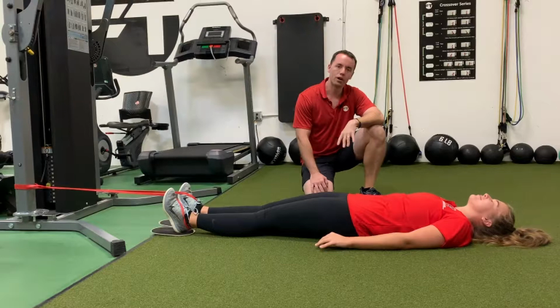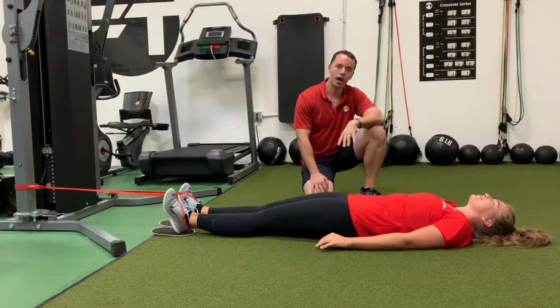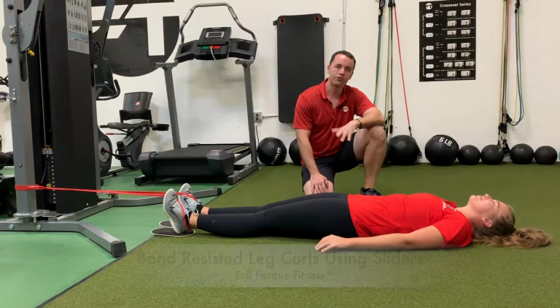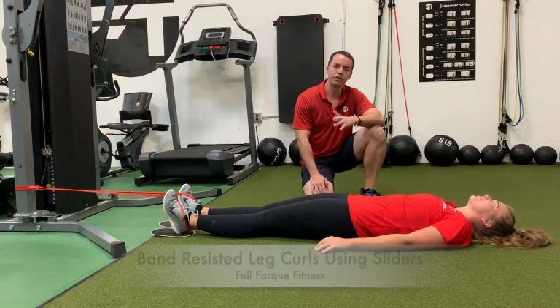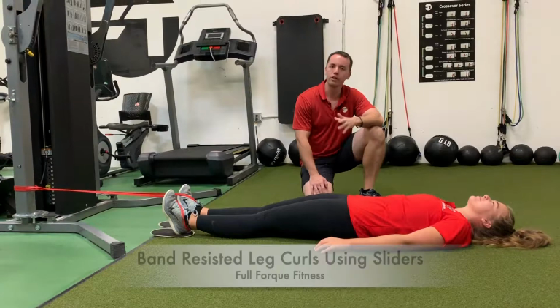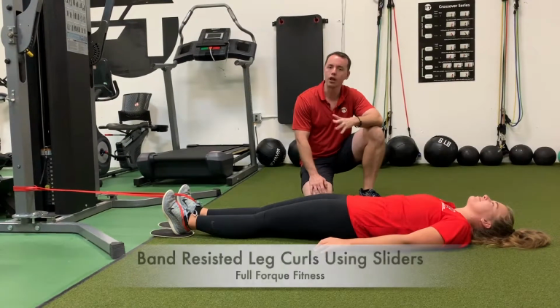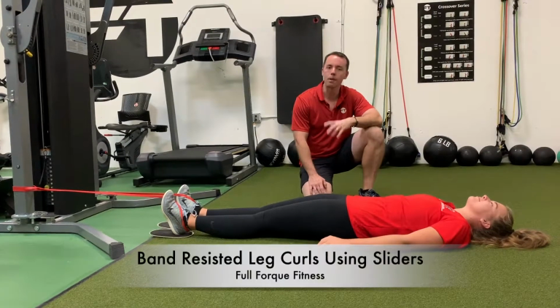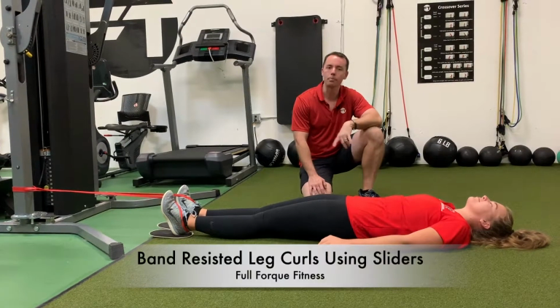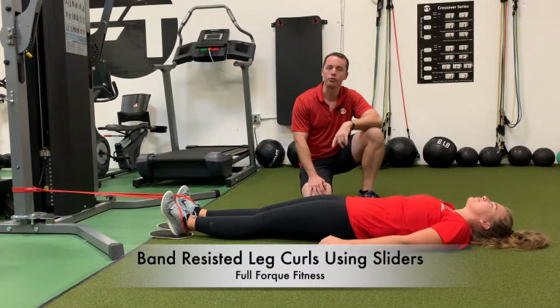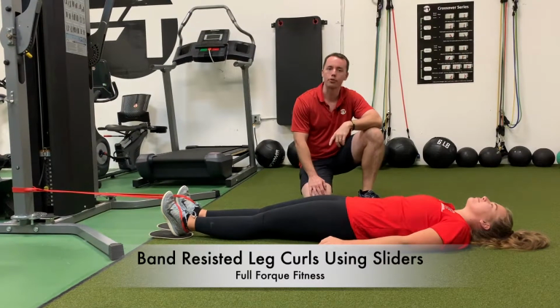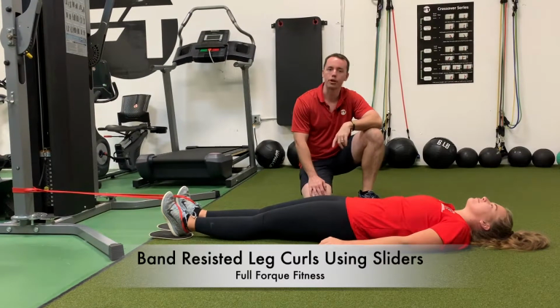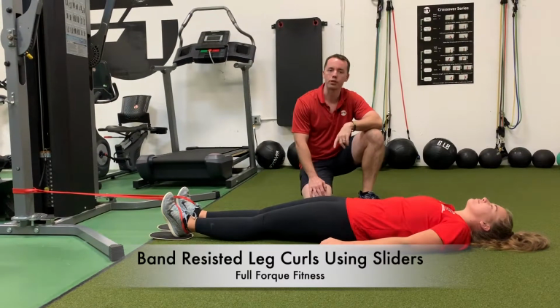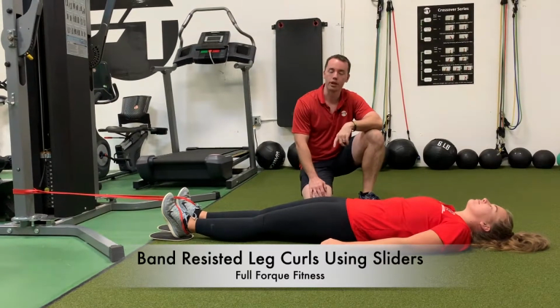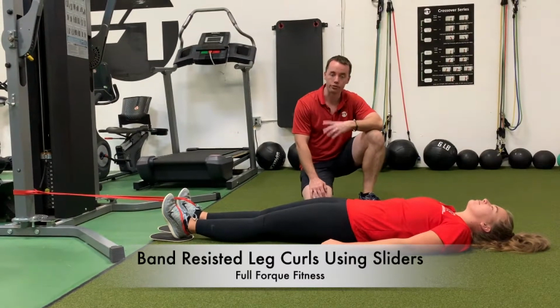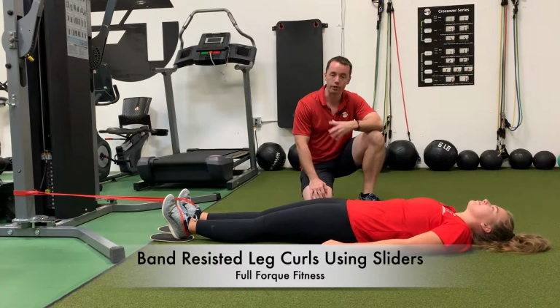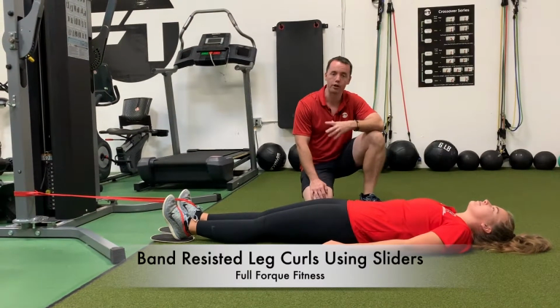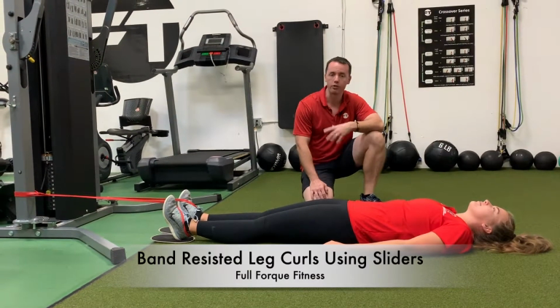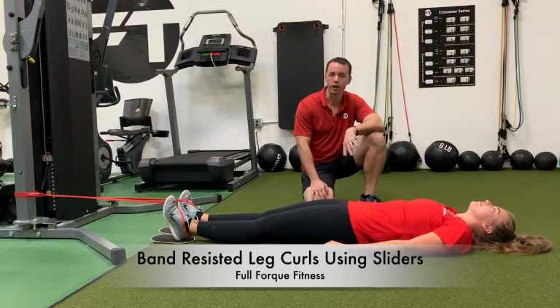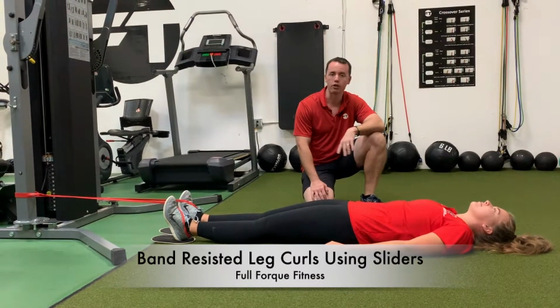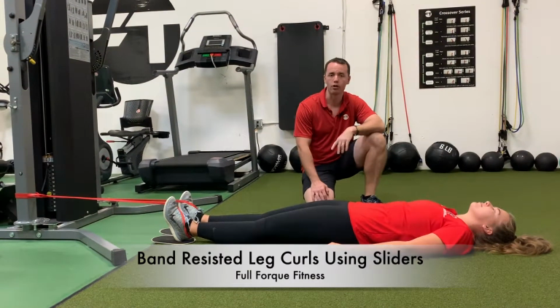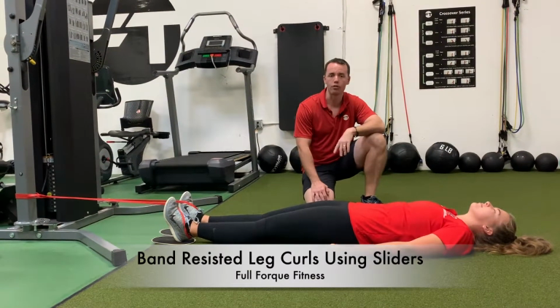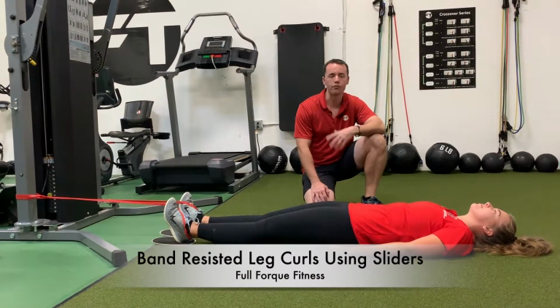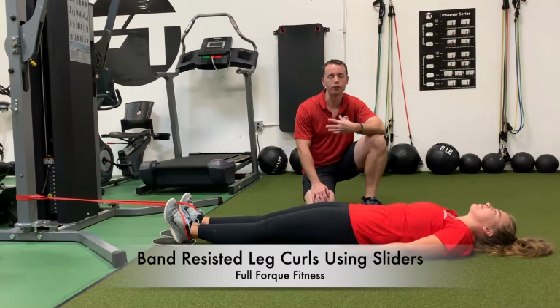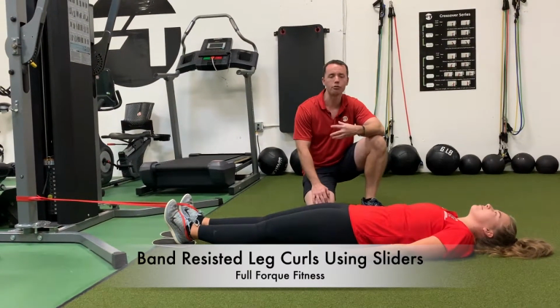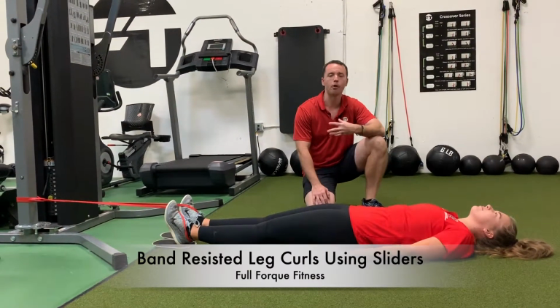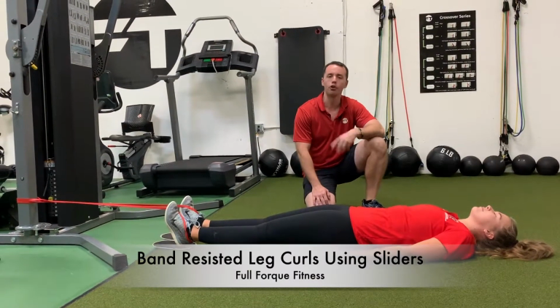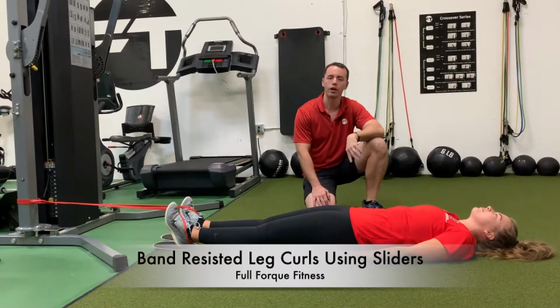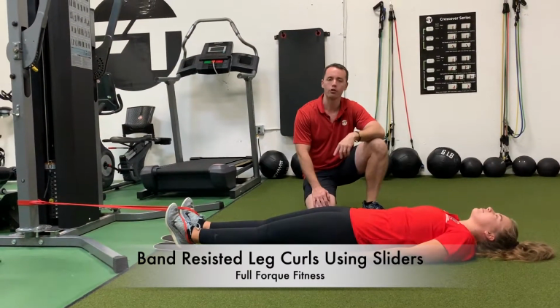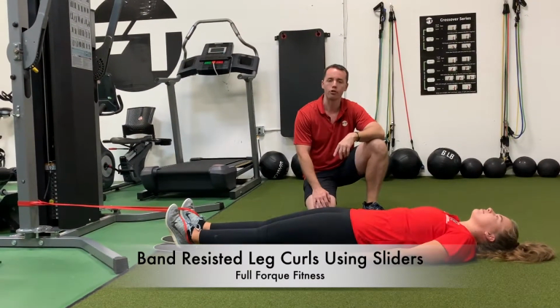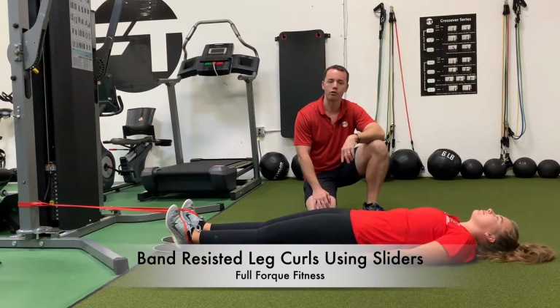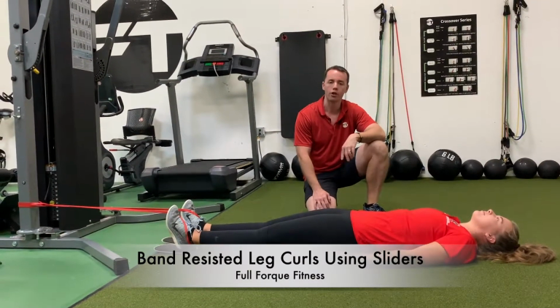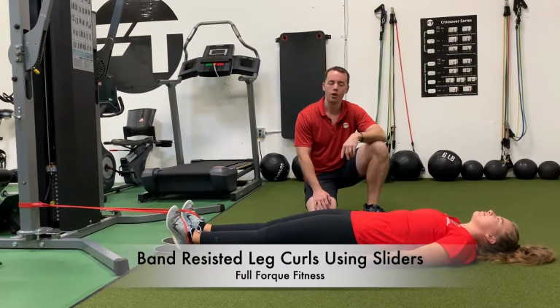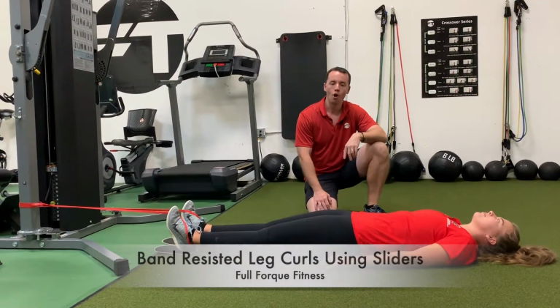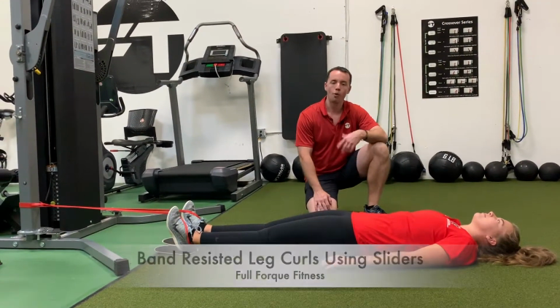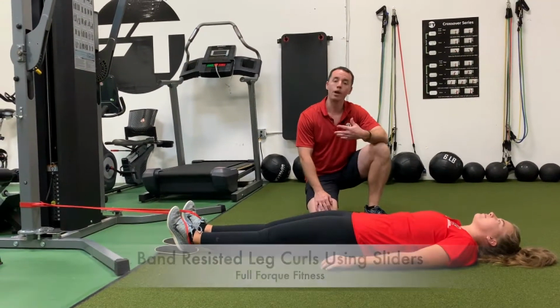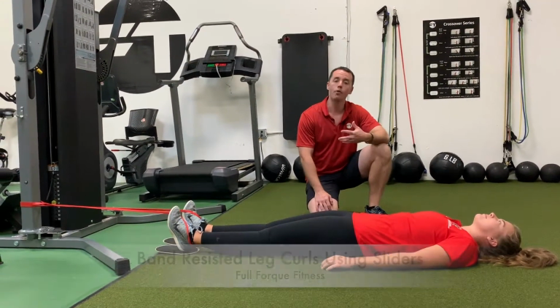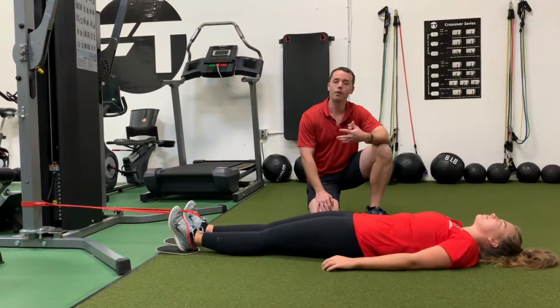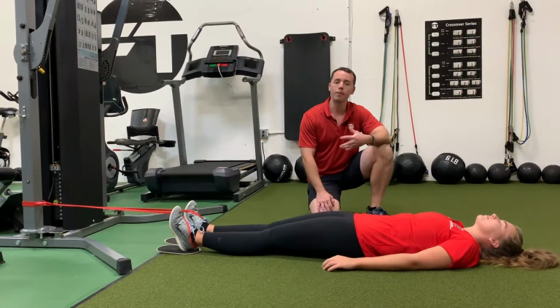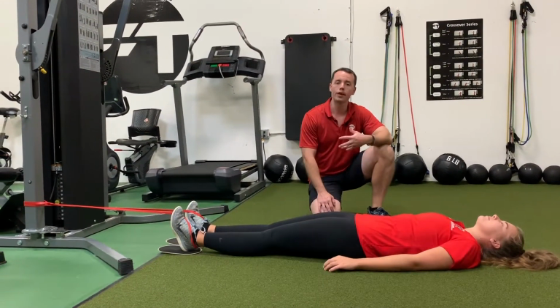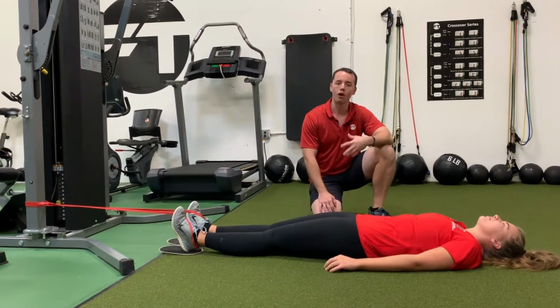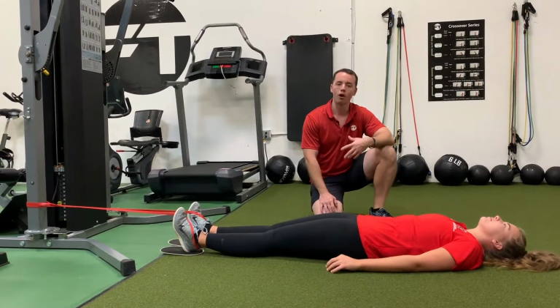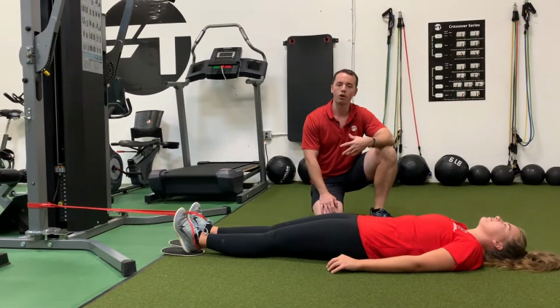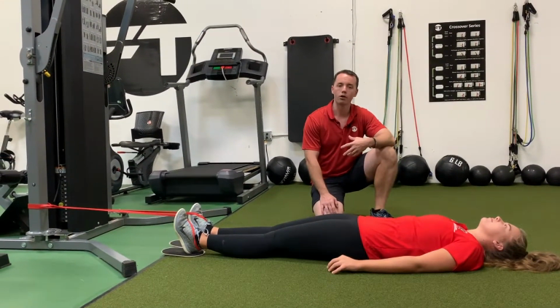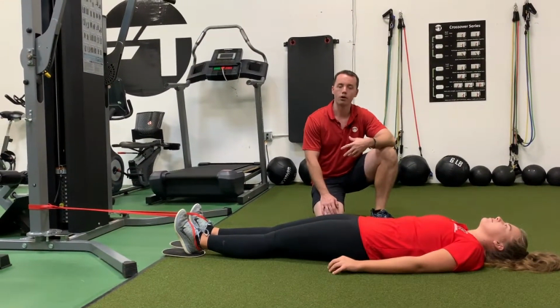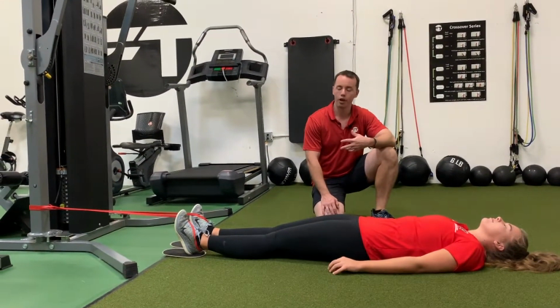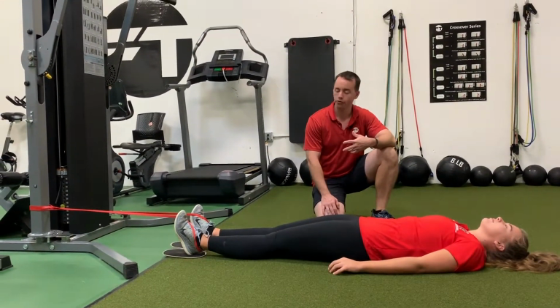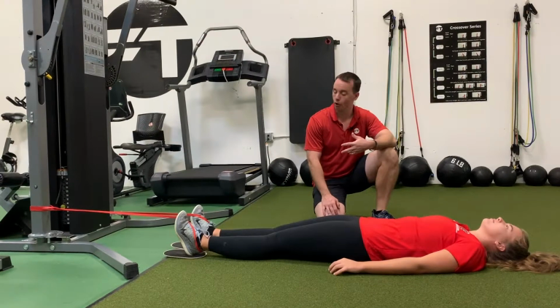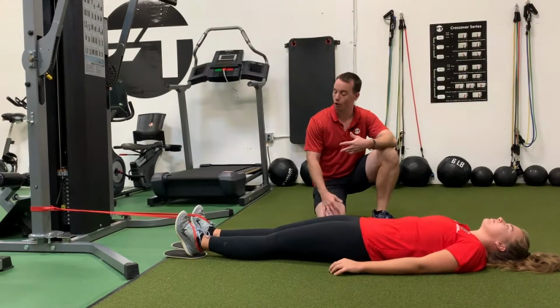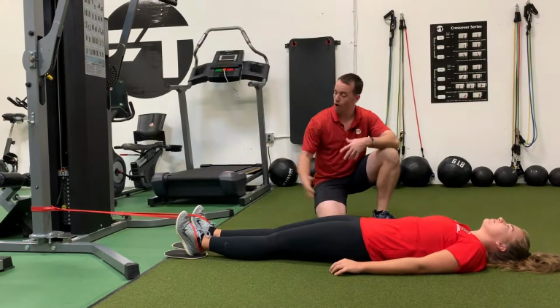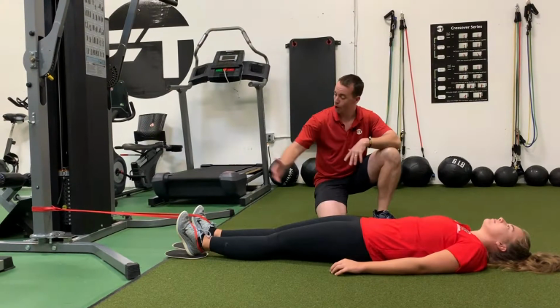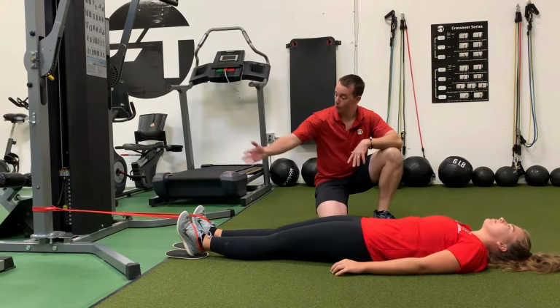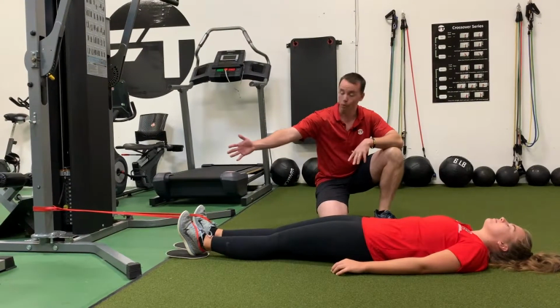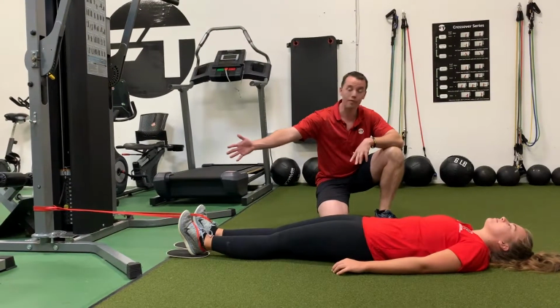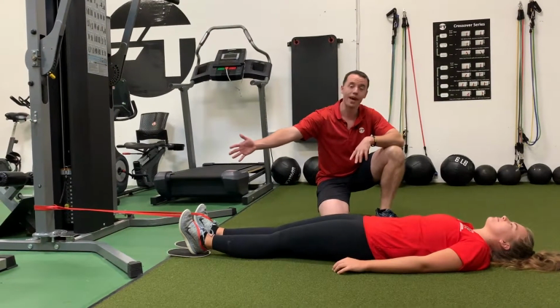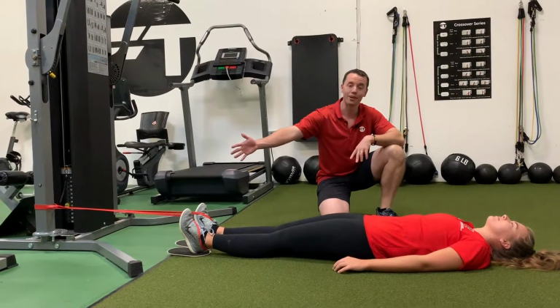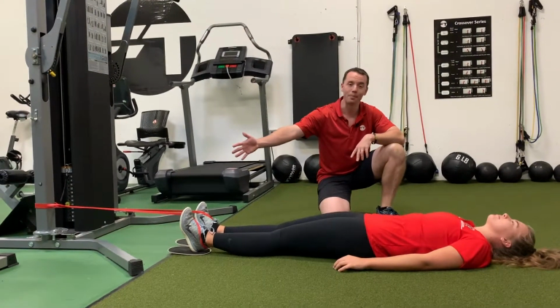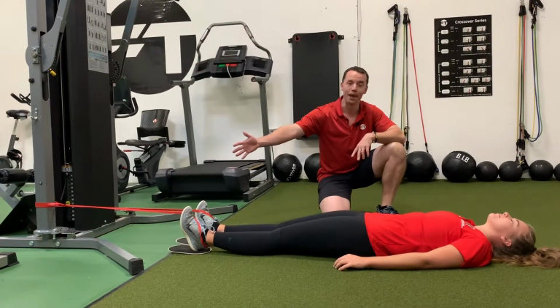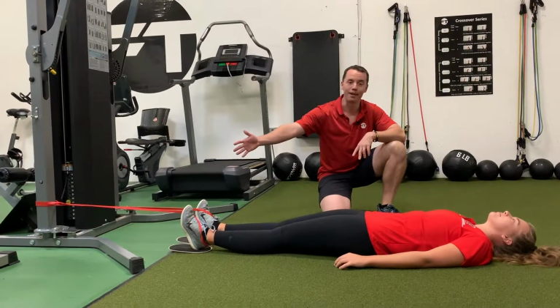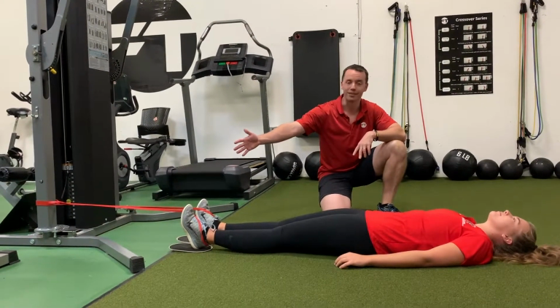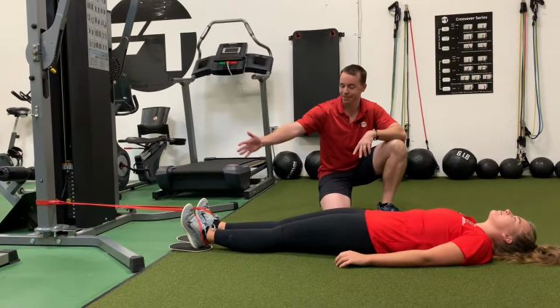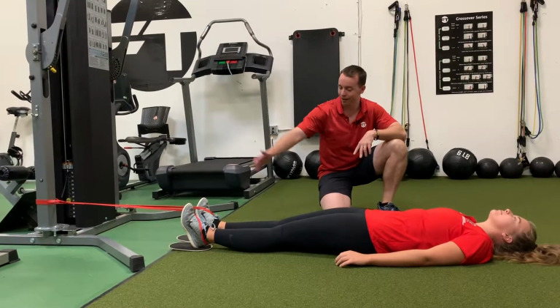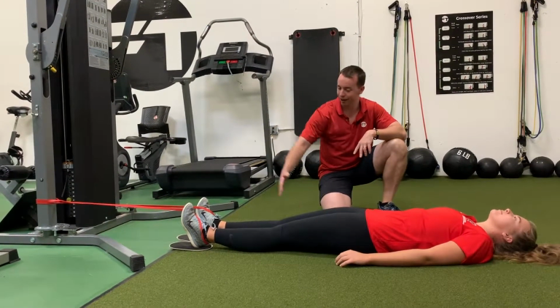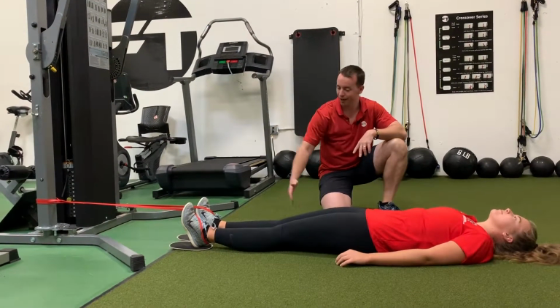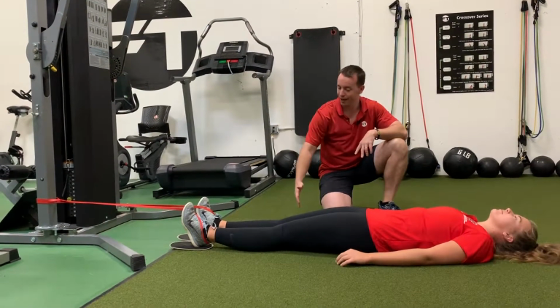I see a lot of people doing slider leg curls and physio ball leg curls, and we need a way to make it harder, so we've added a band.